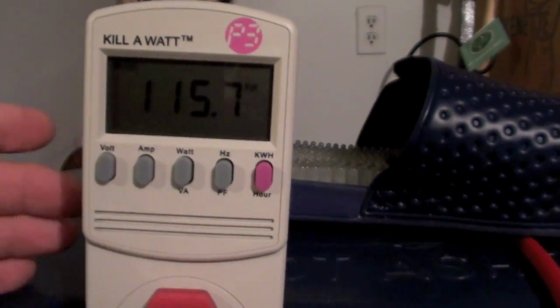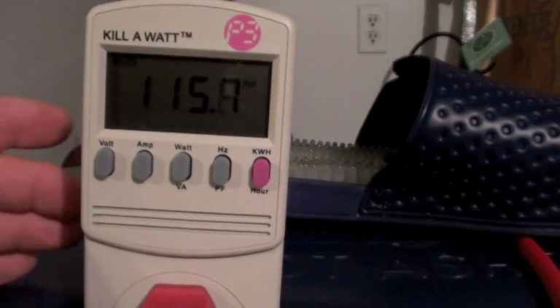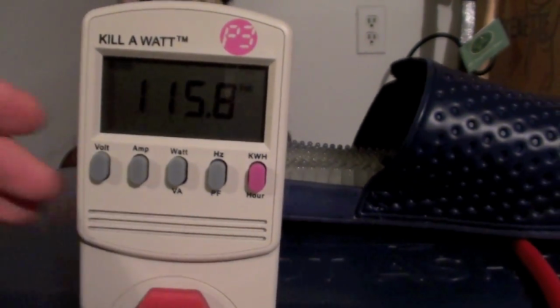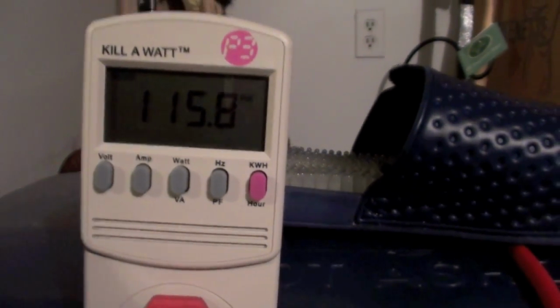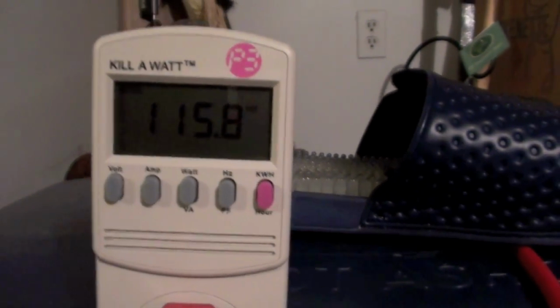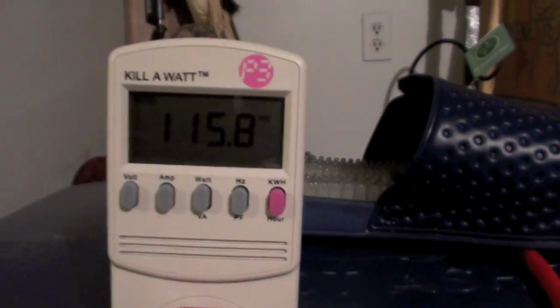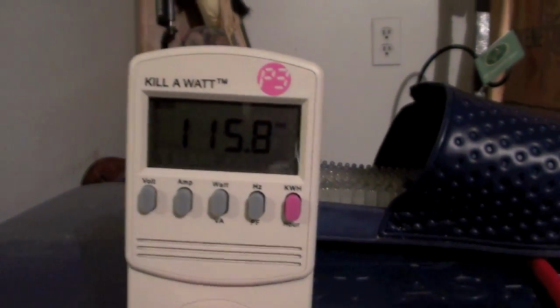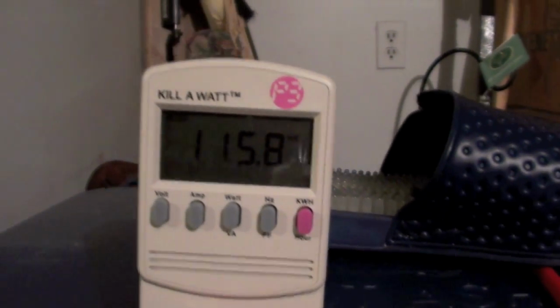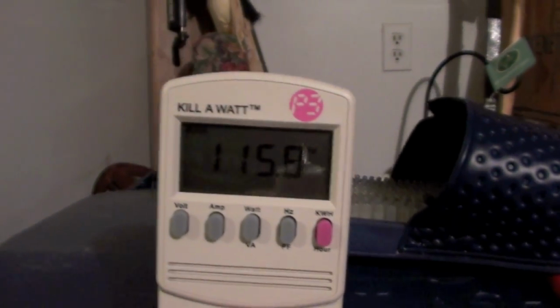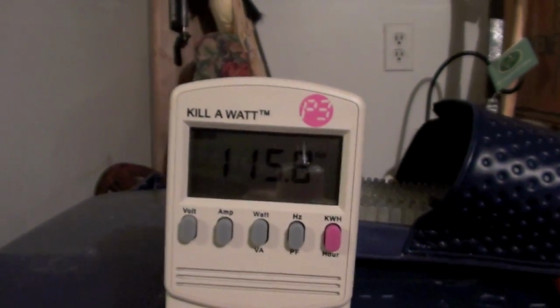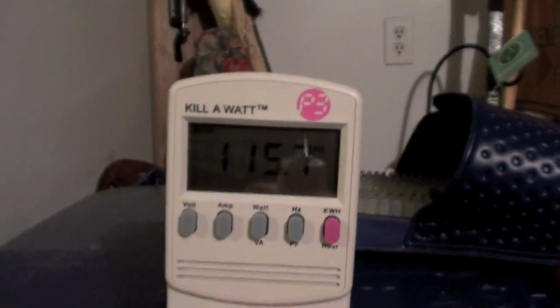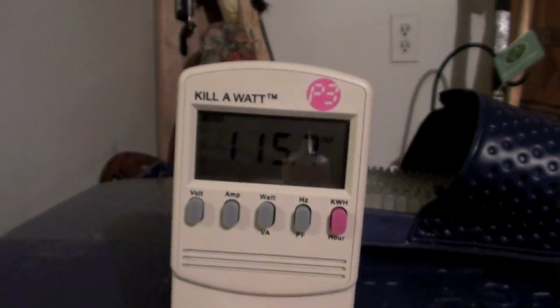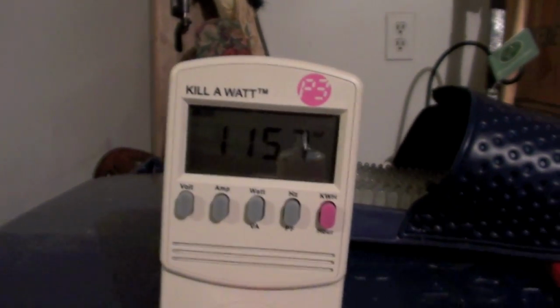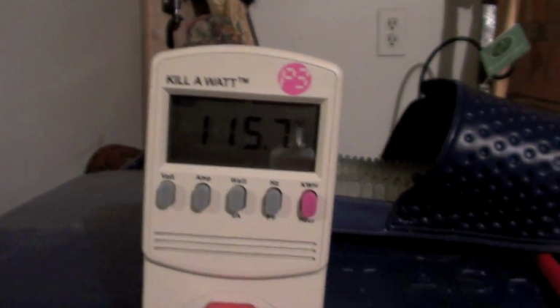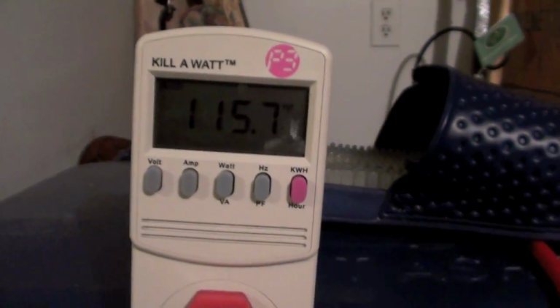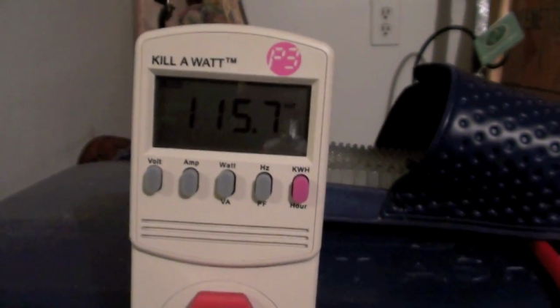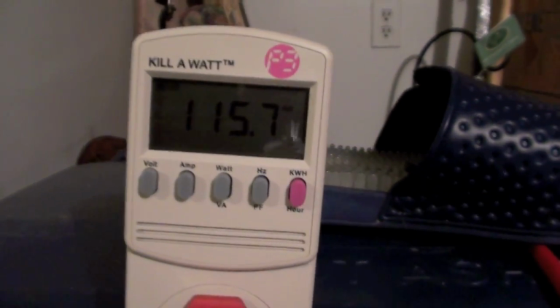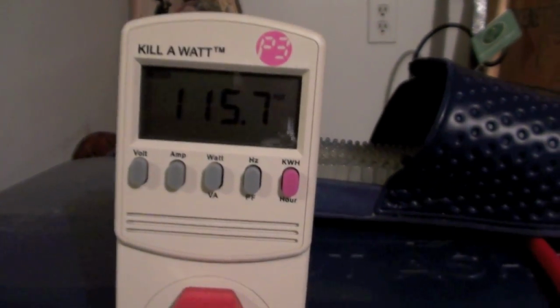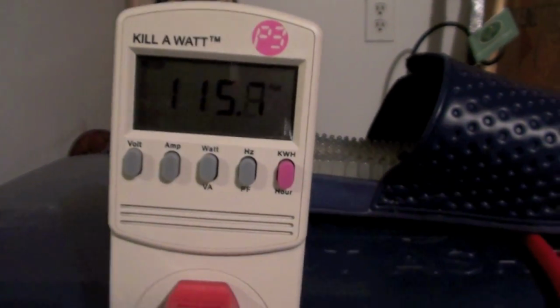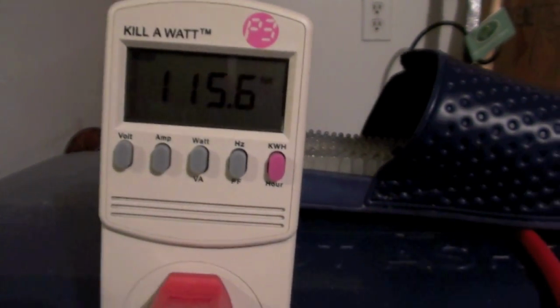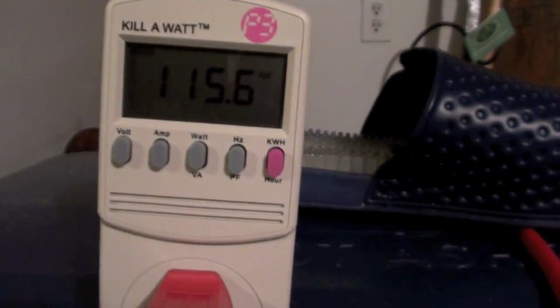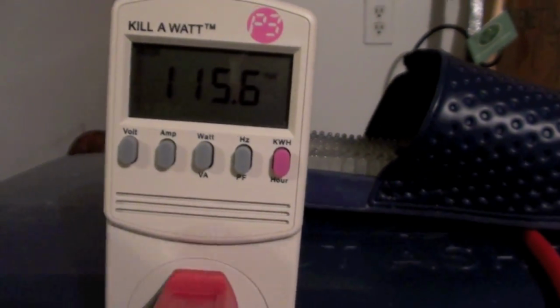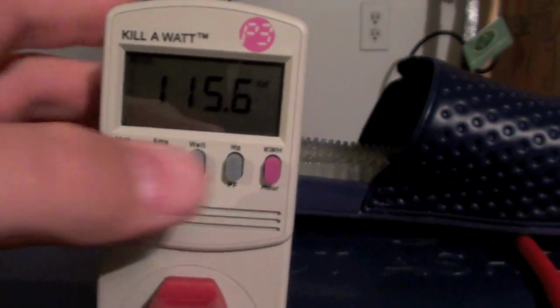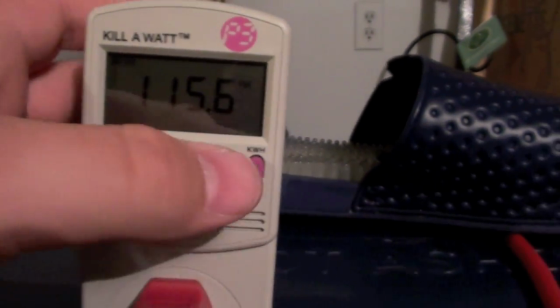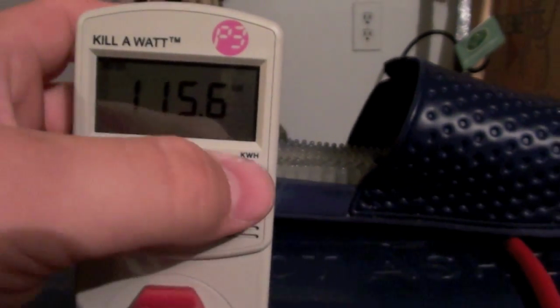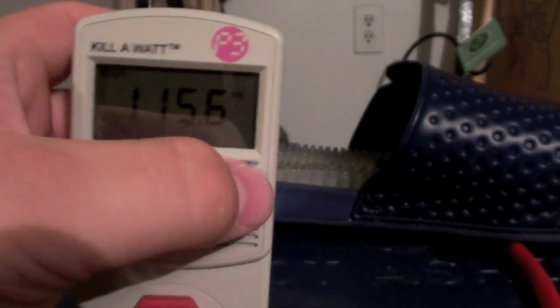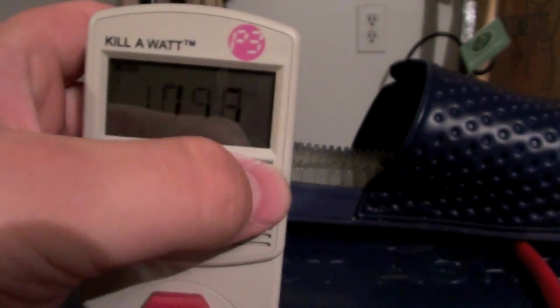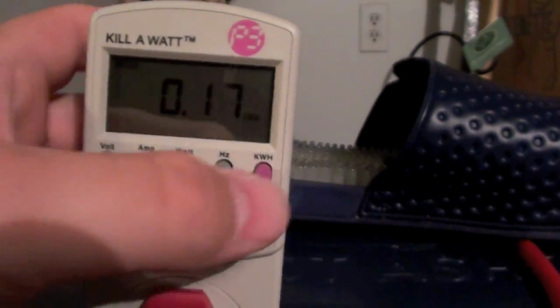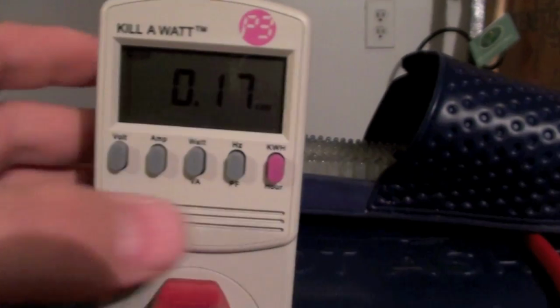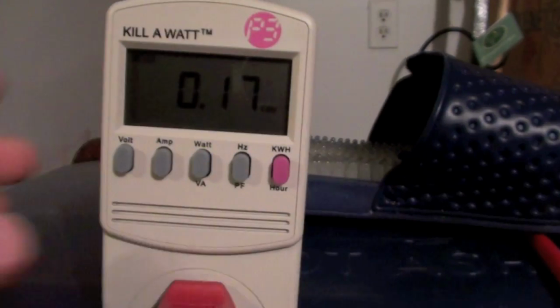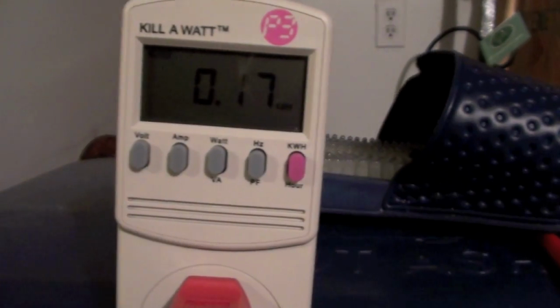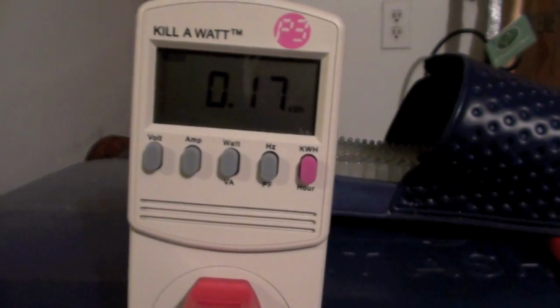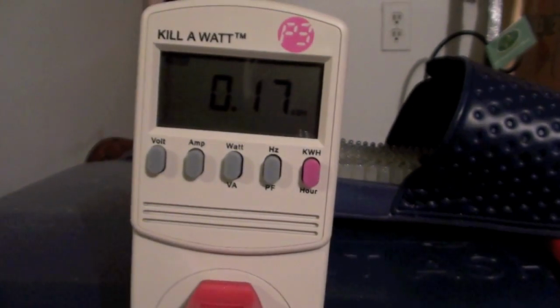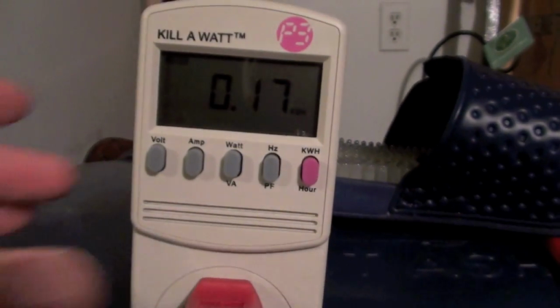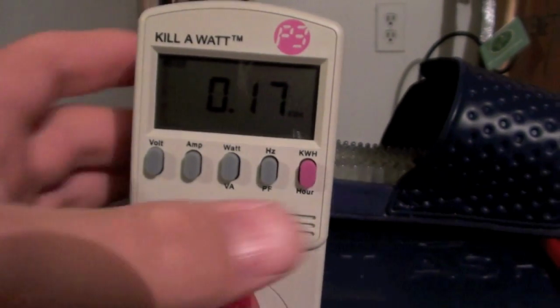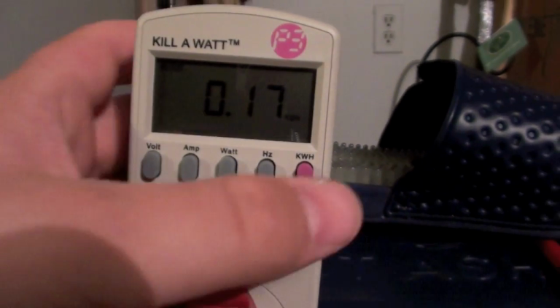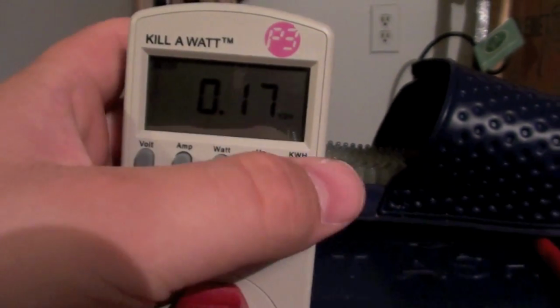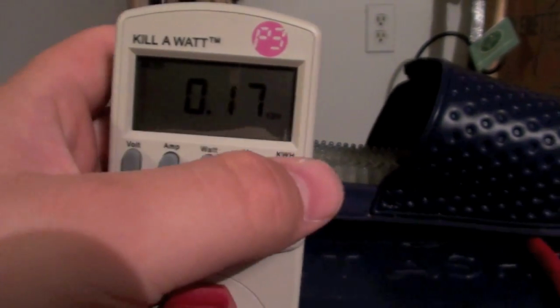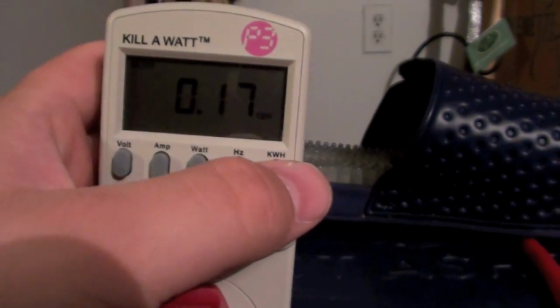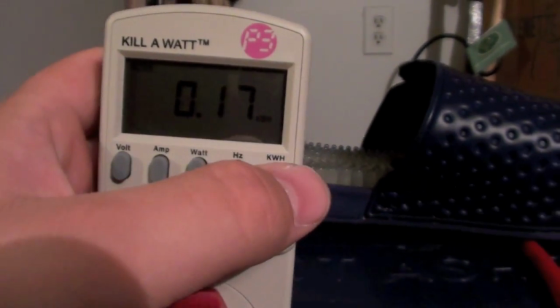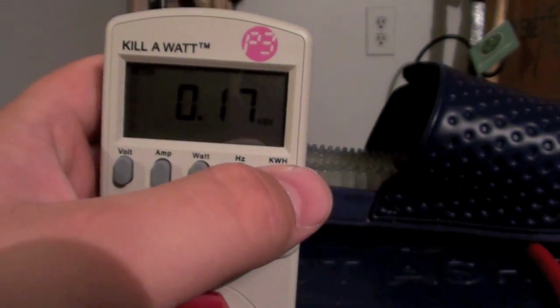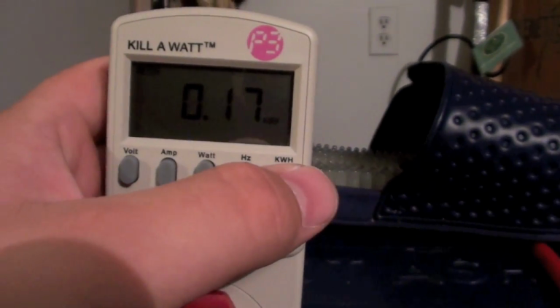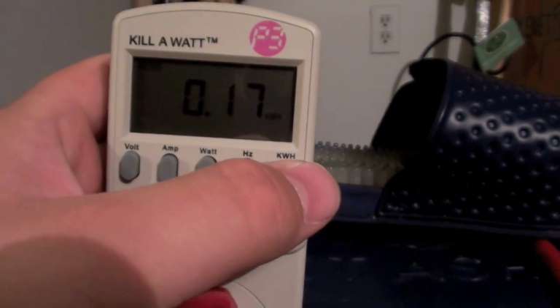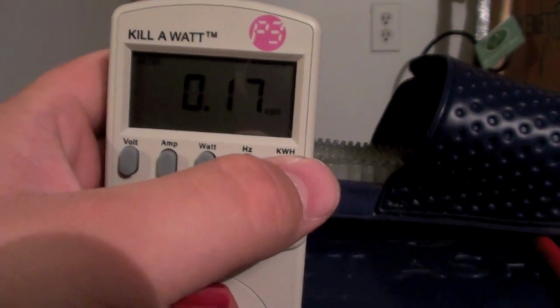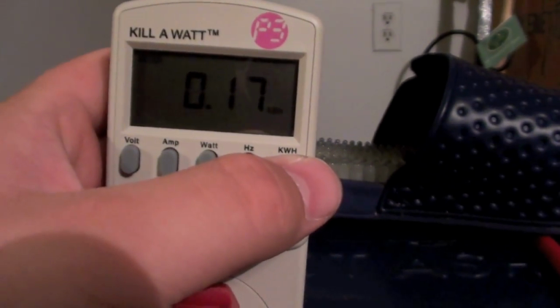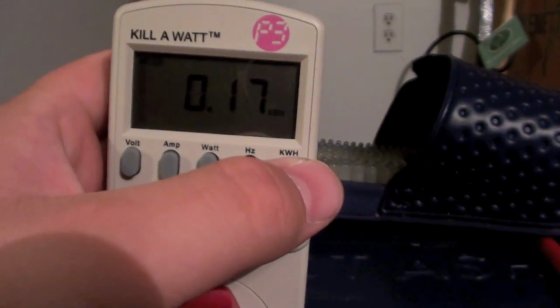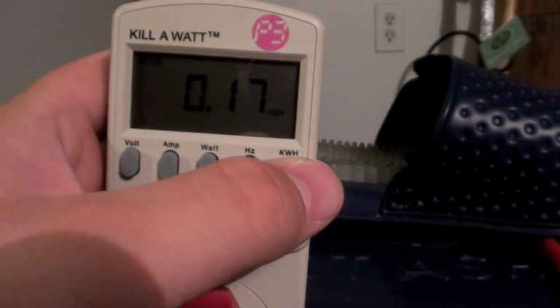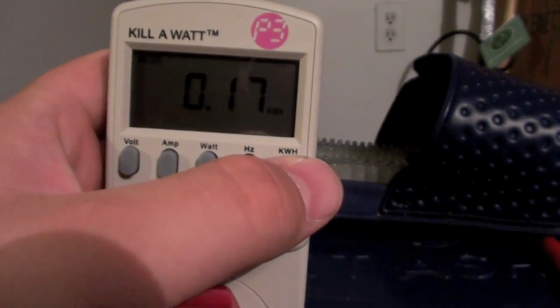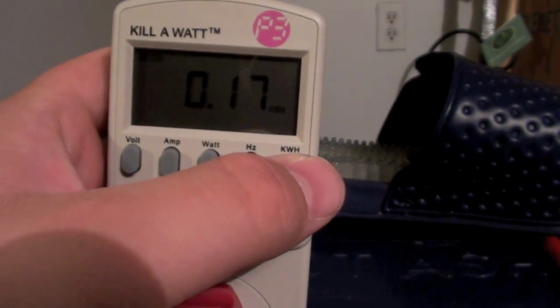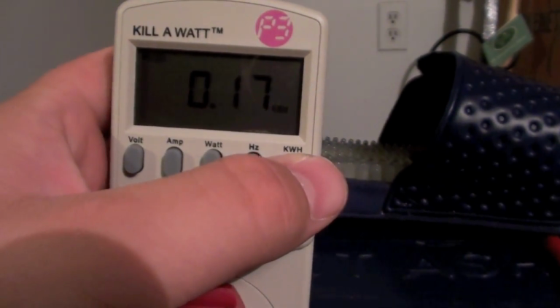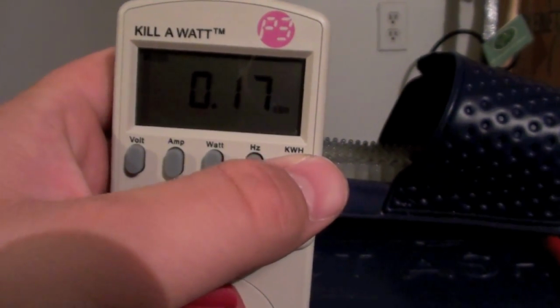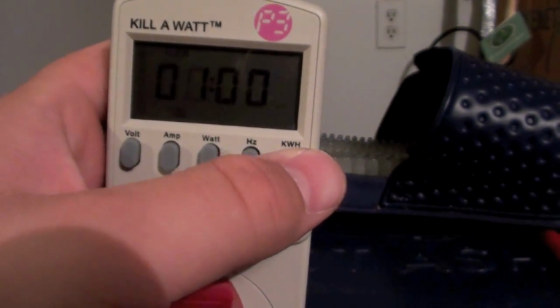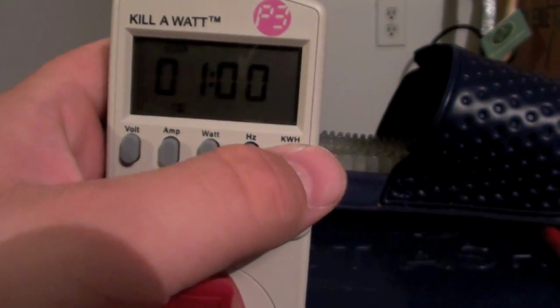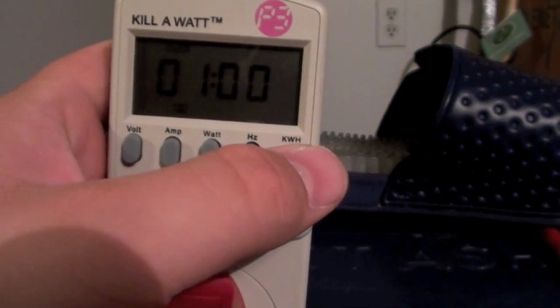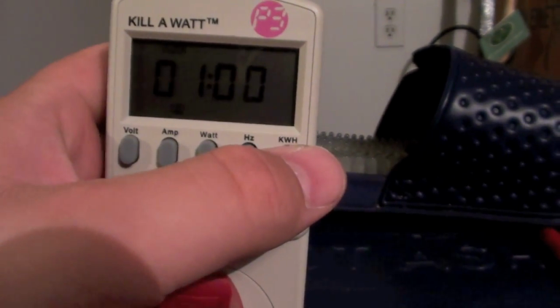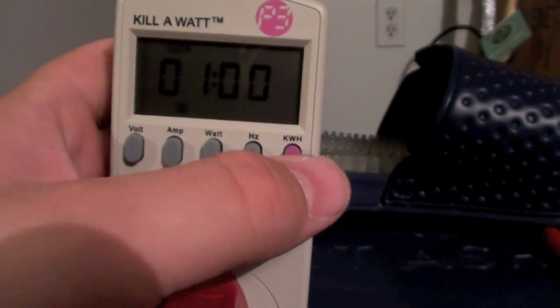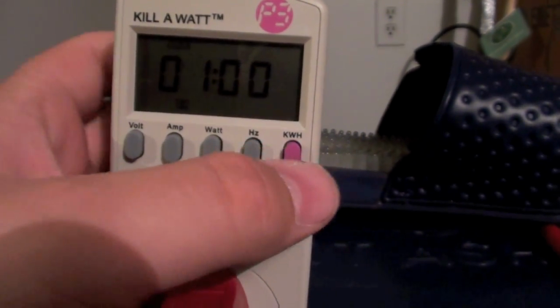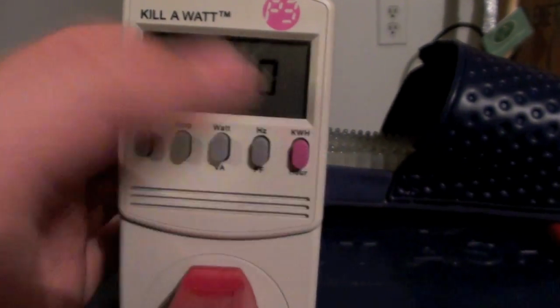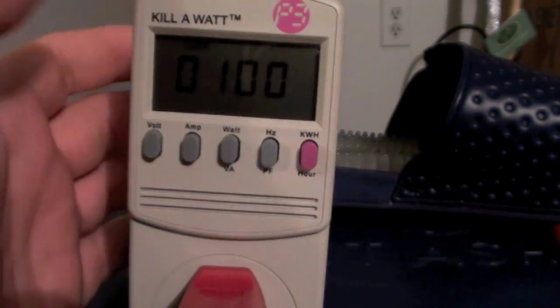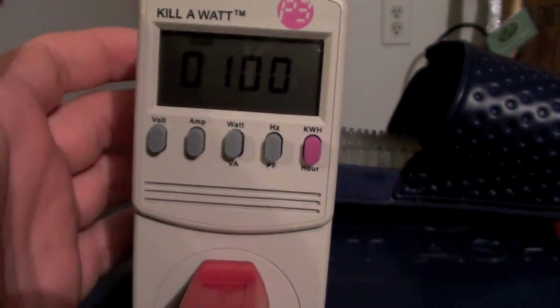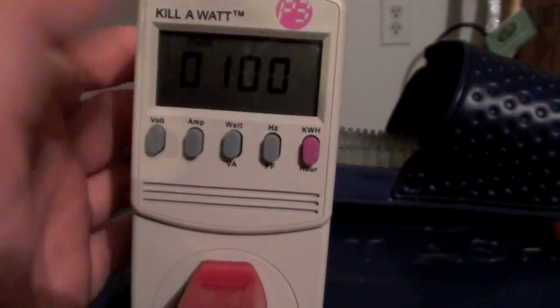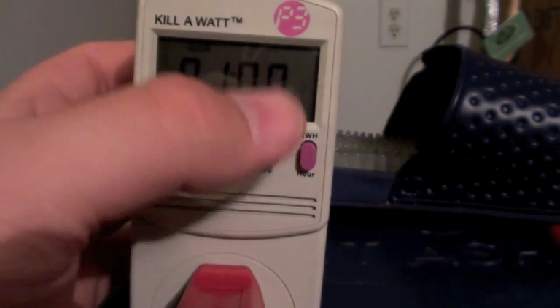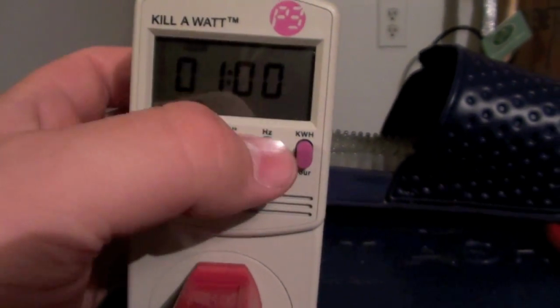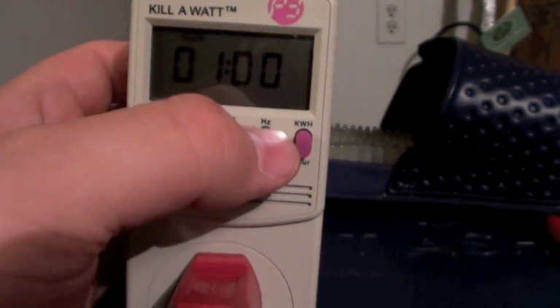Still 115.8 volts. So yeah — 1.7 kilowatt hours at one hour.